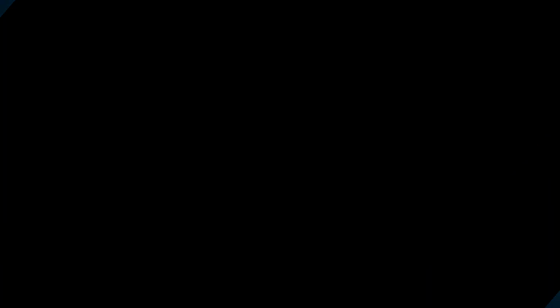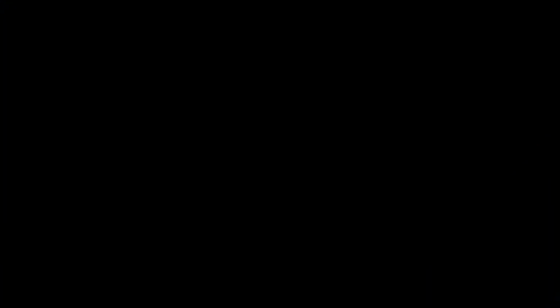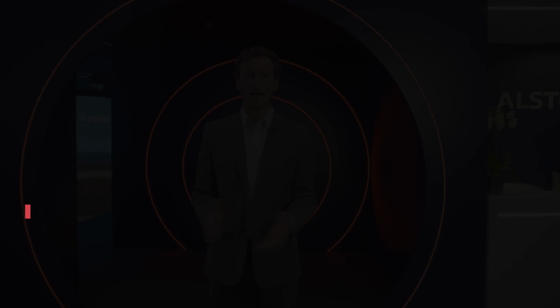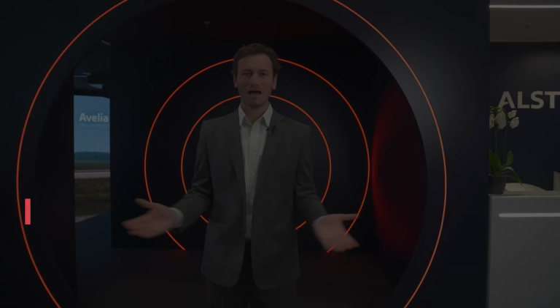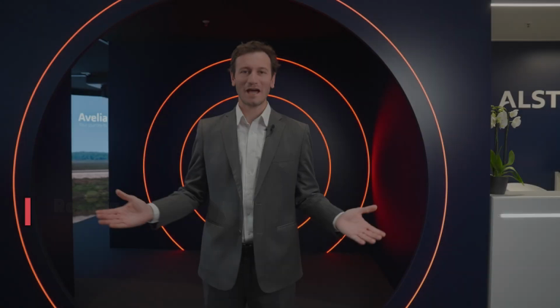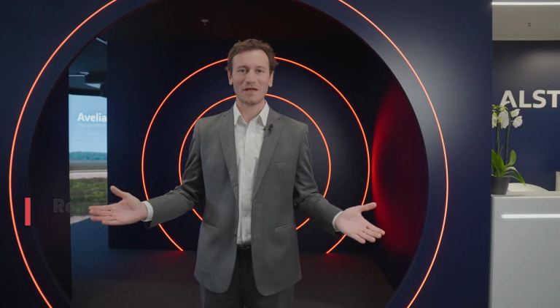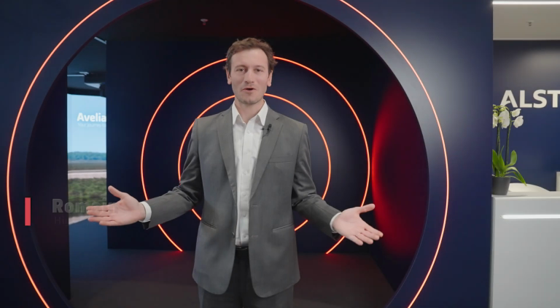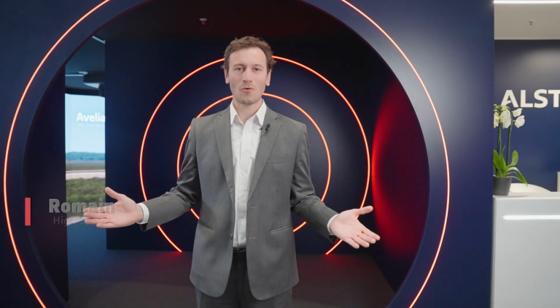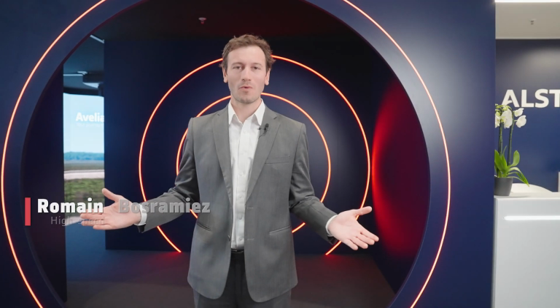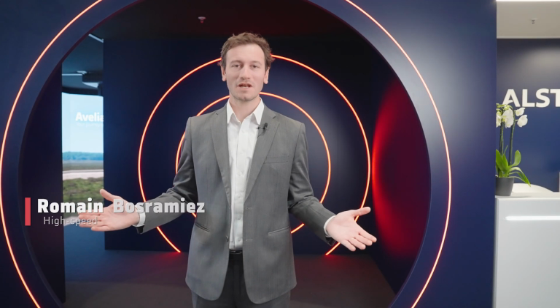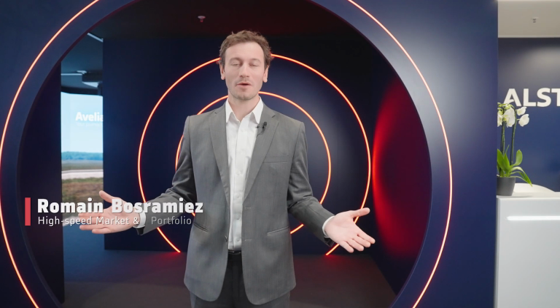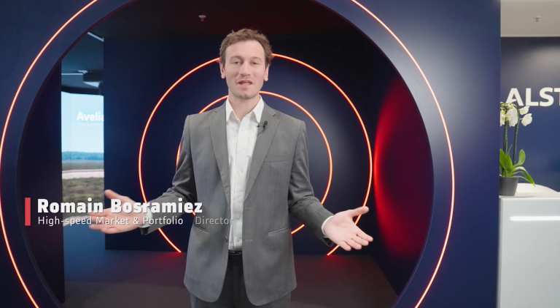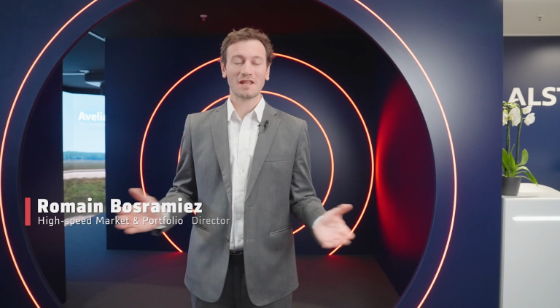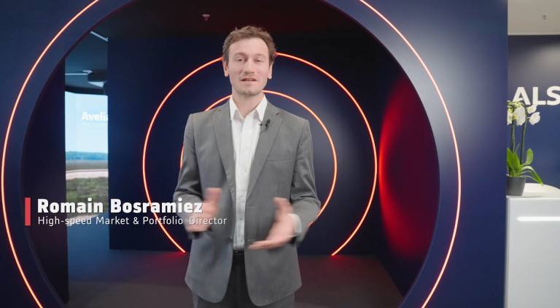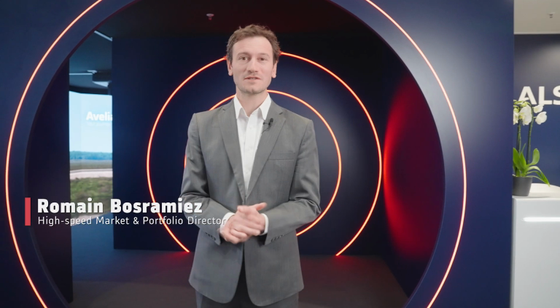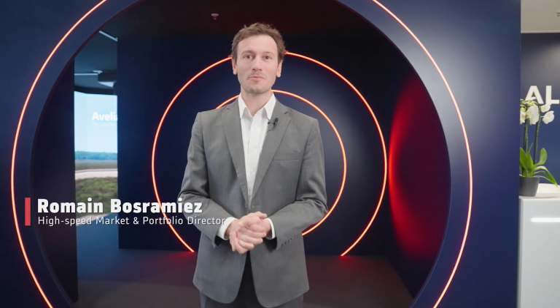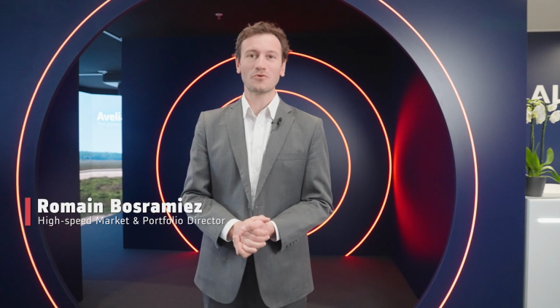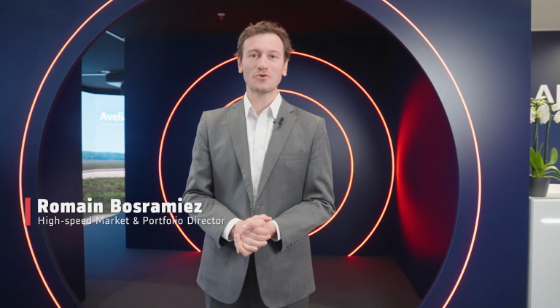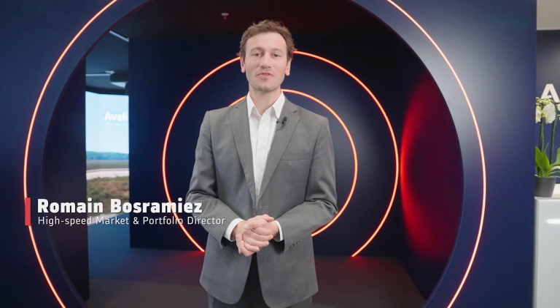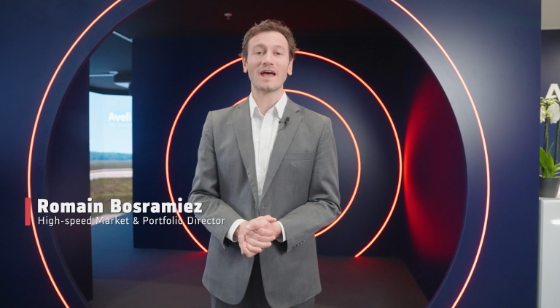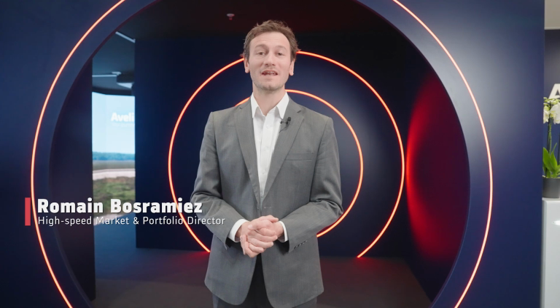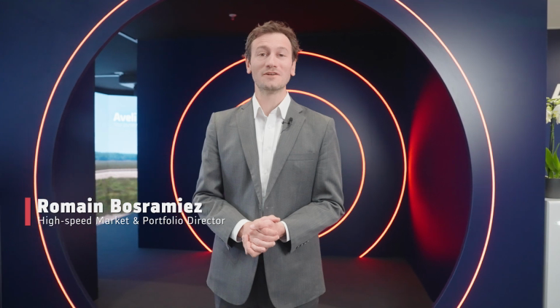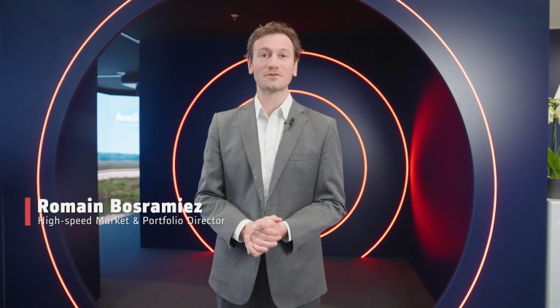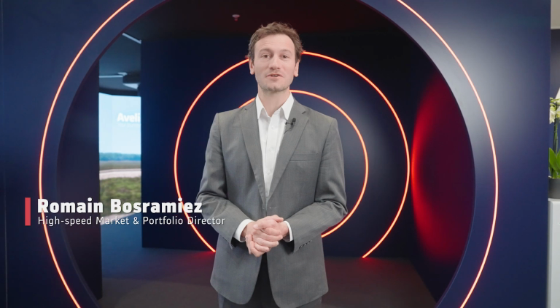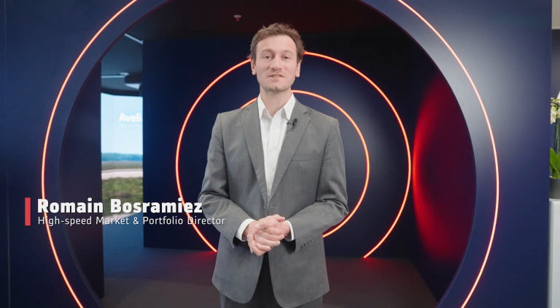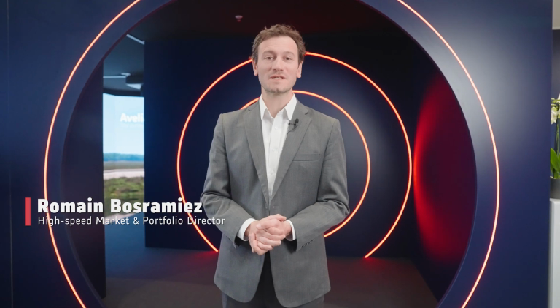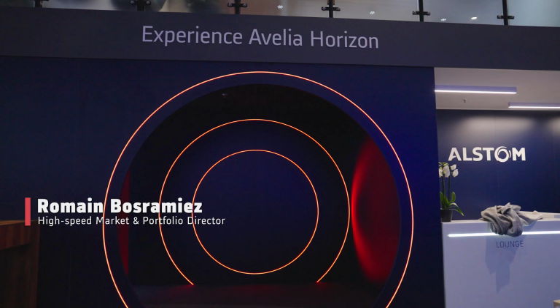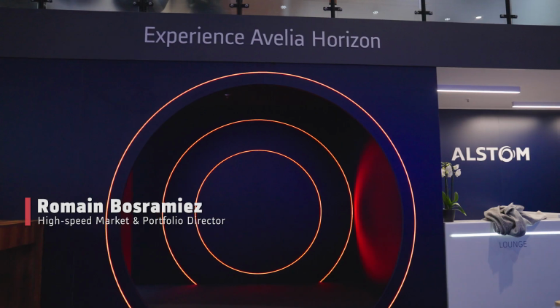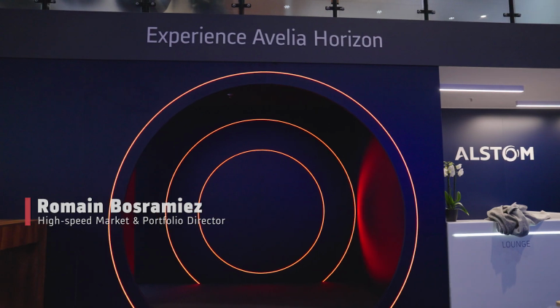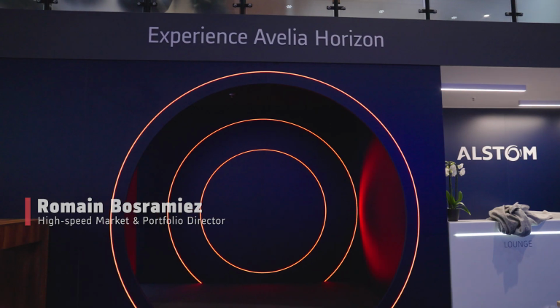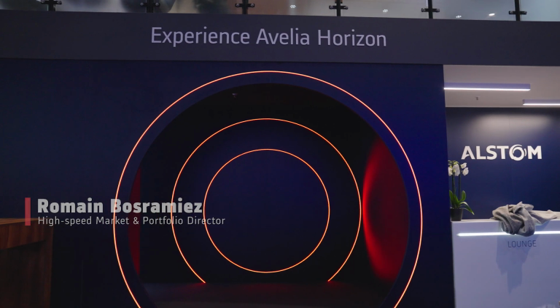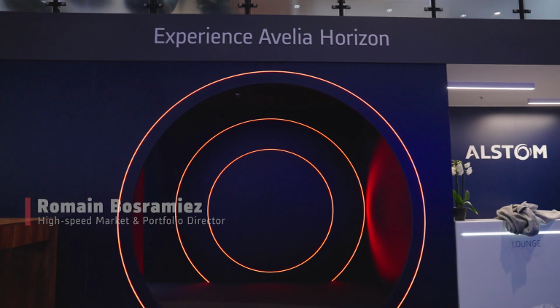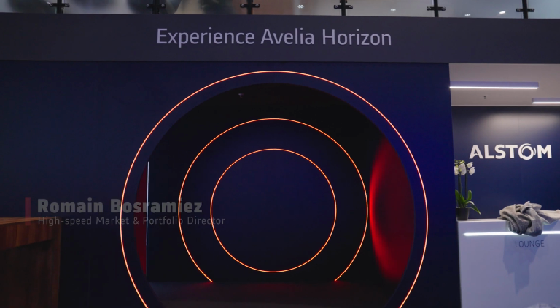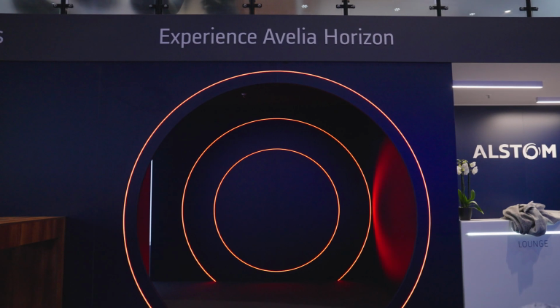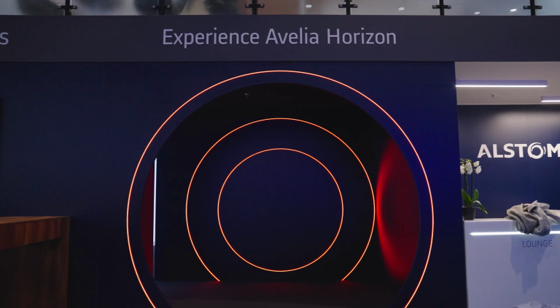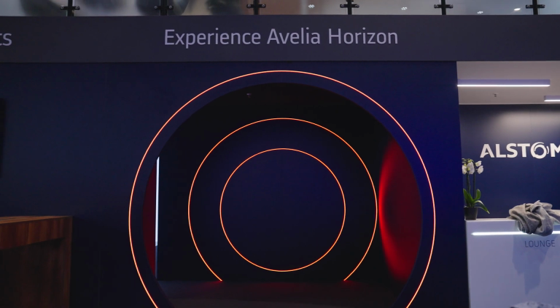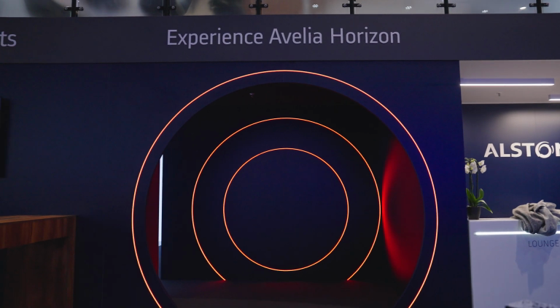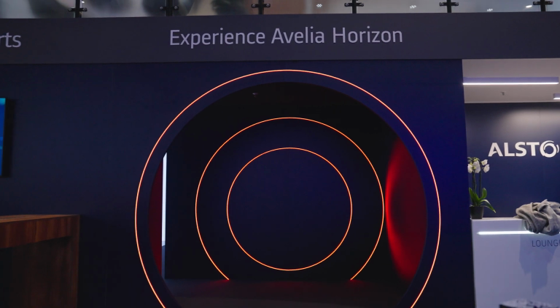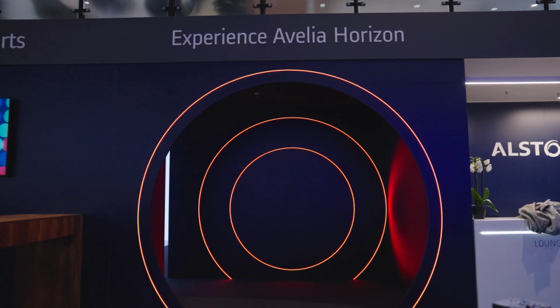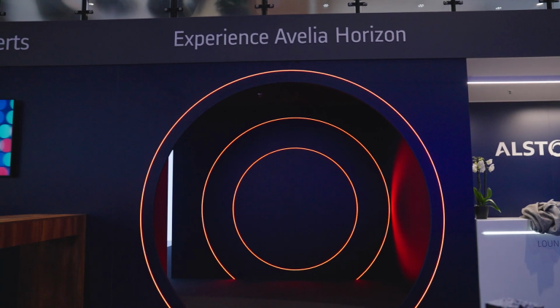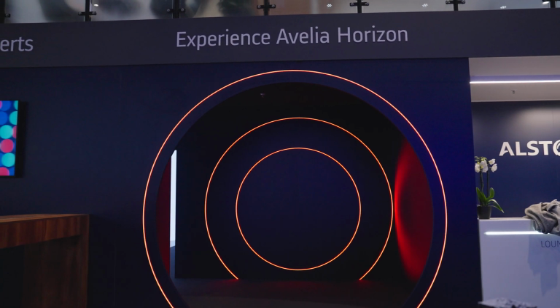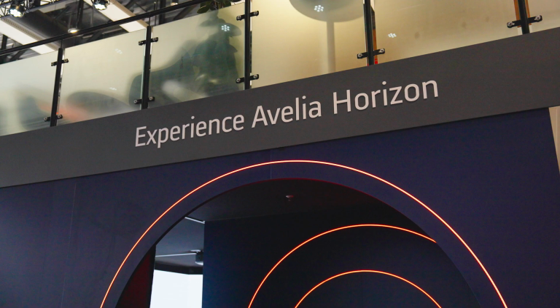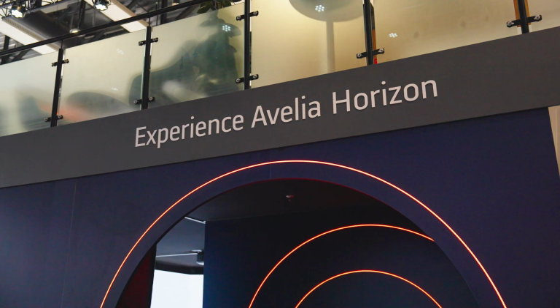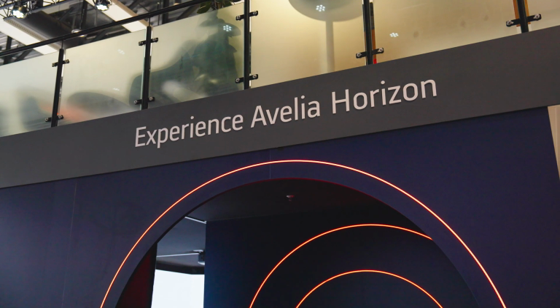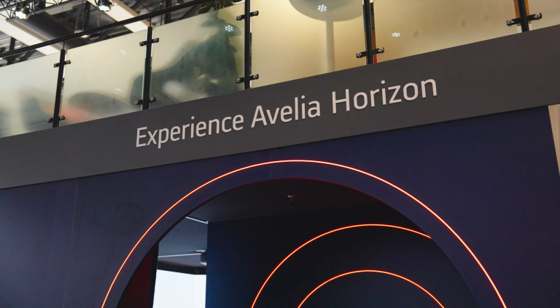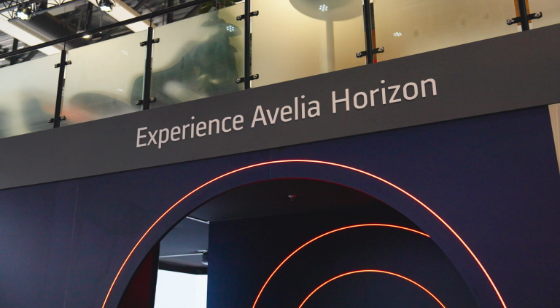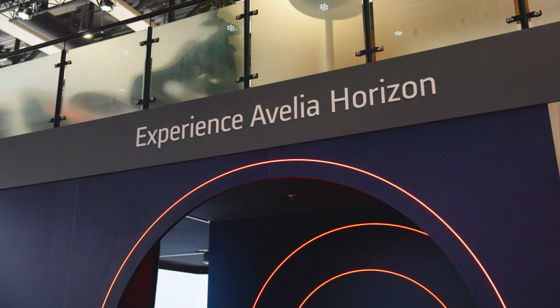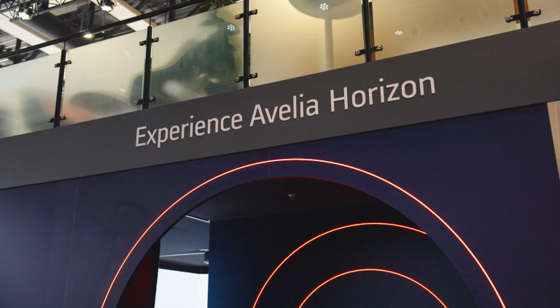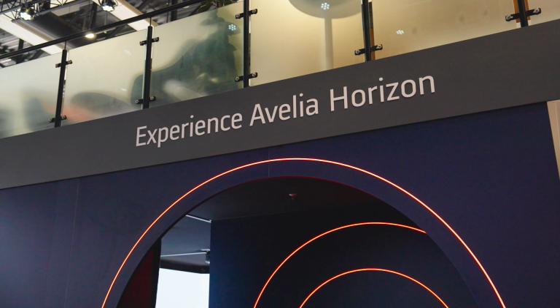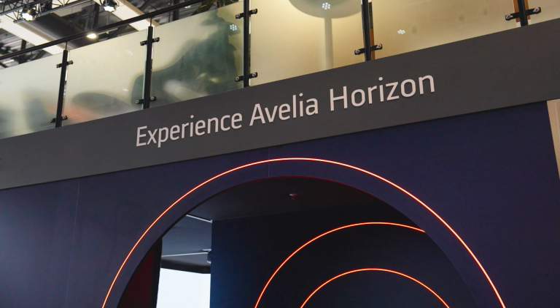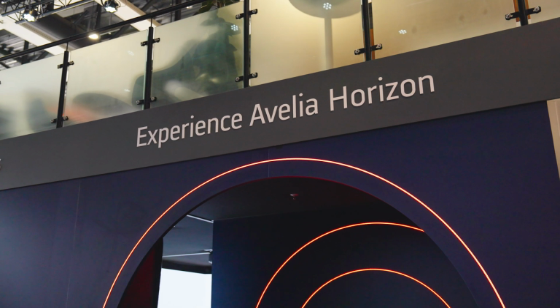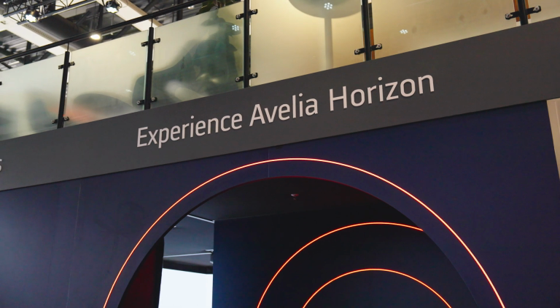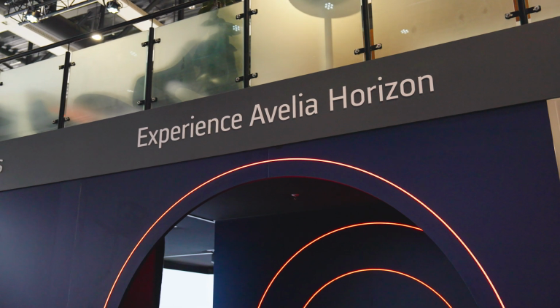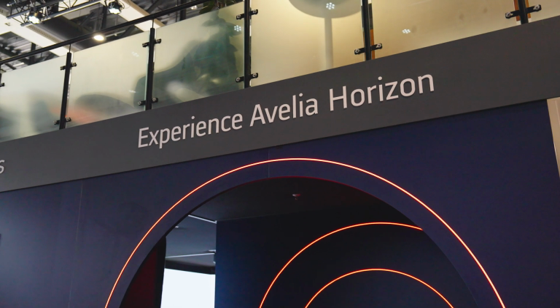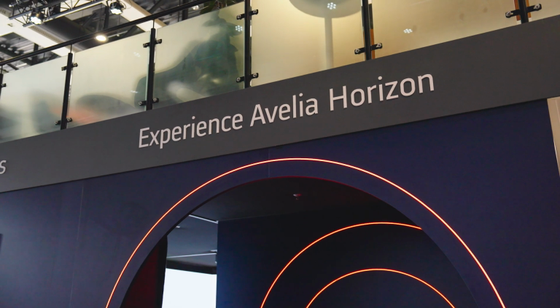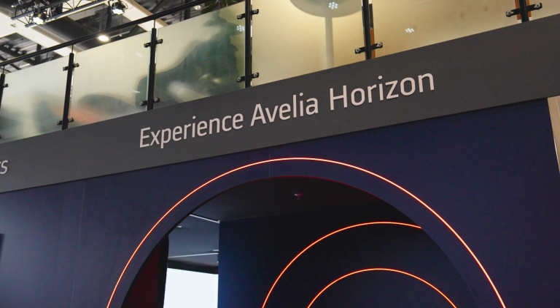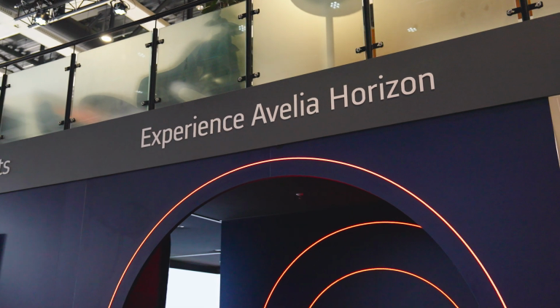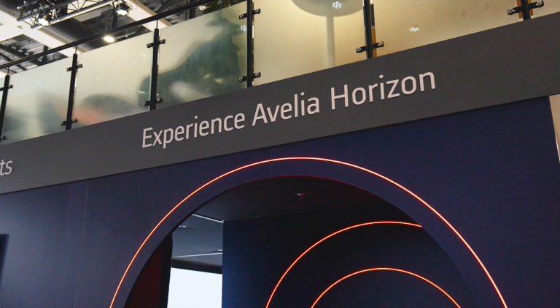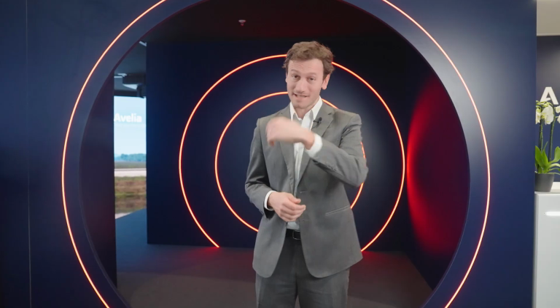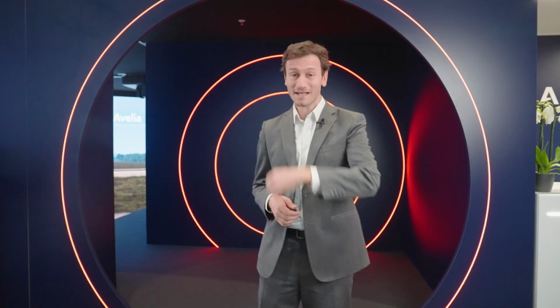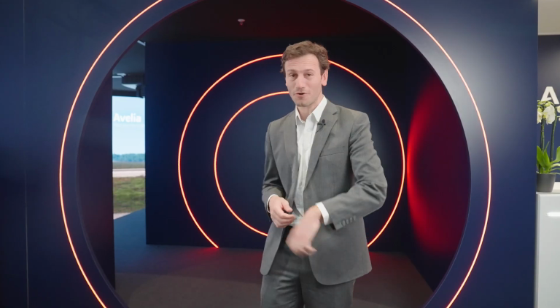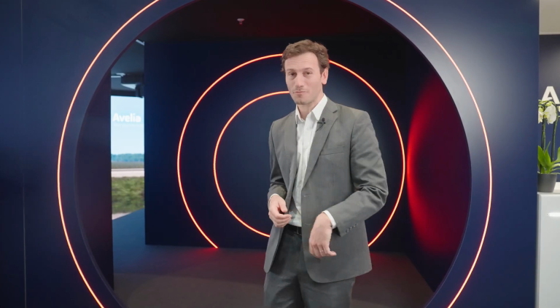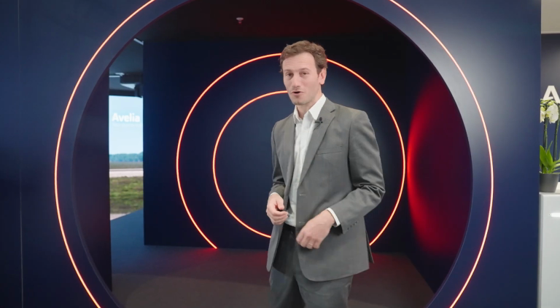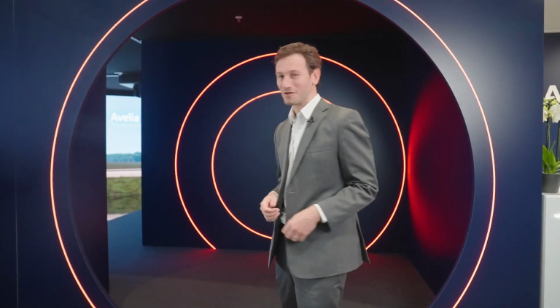Hi, welcome at Alstom booth at Inotrans in Berlin. I'll show you everything there is to know about Avelia Horizon. Let's get on board.